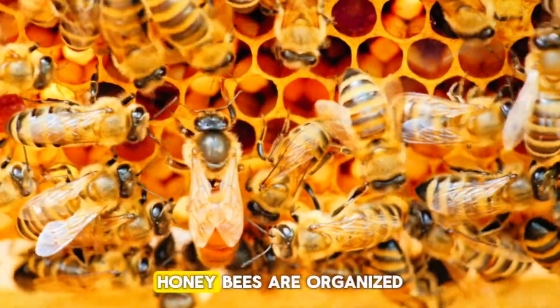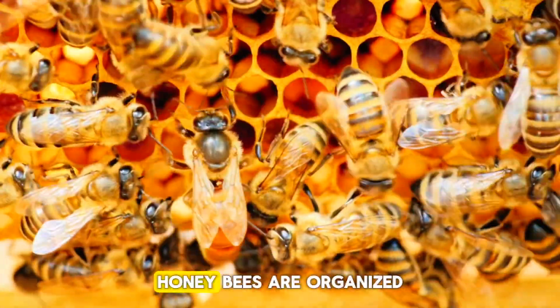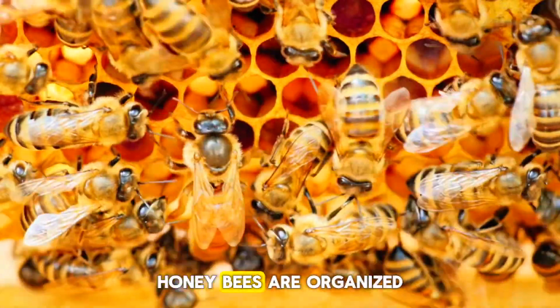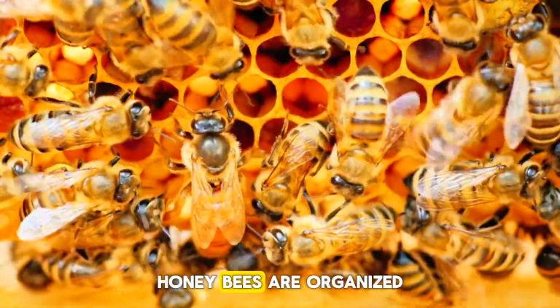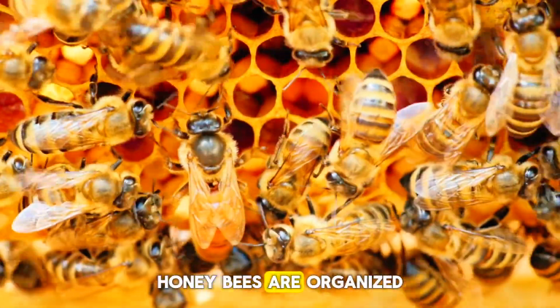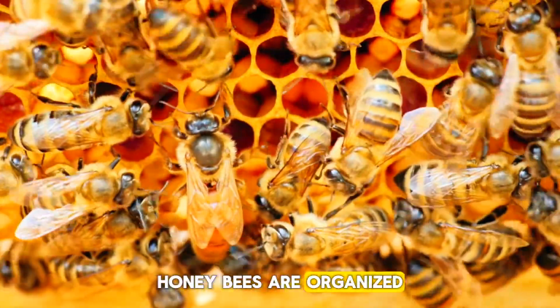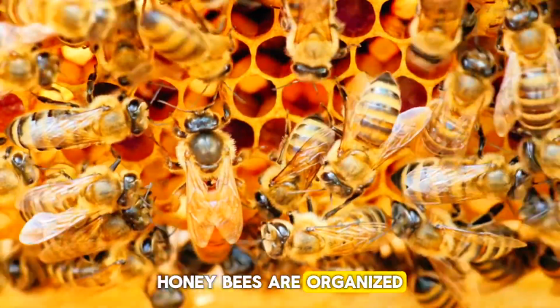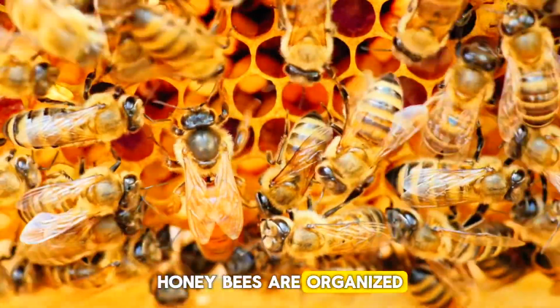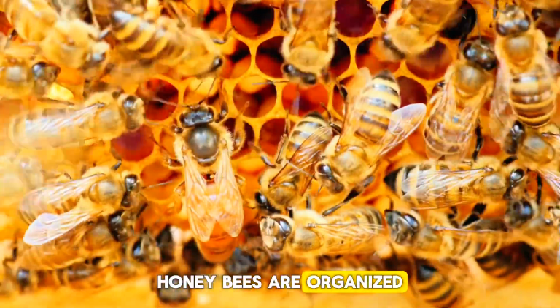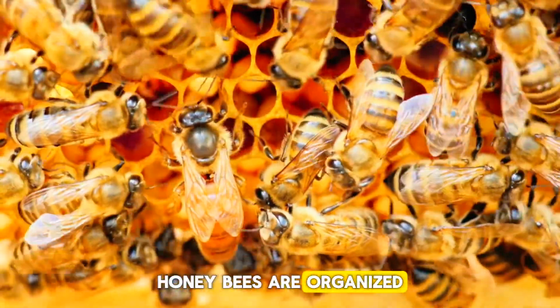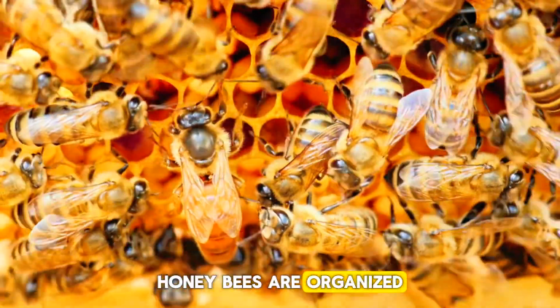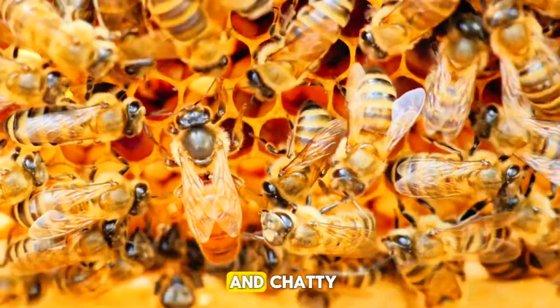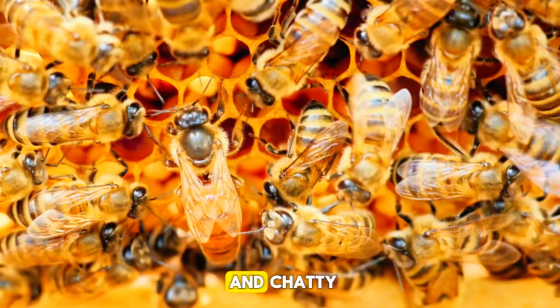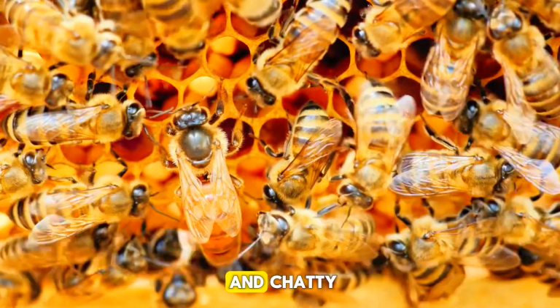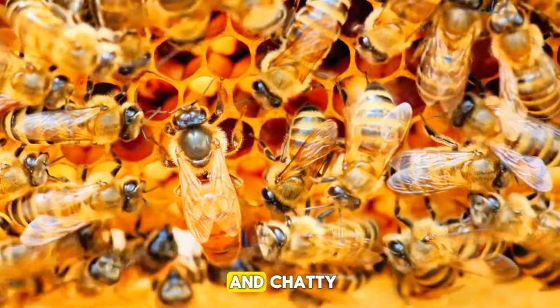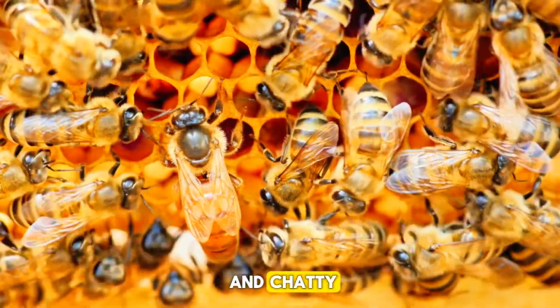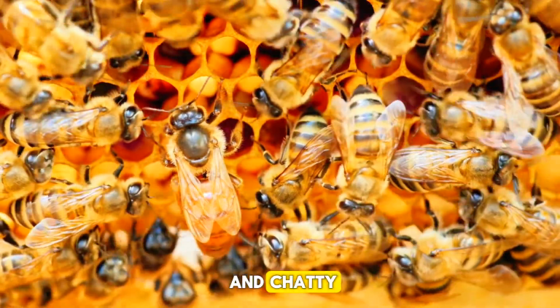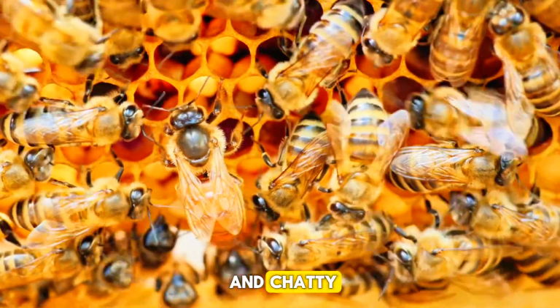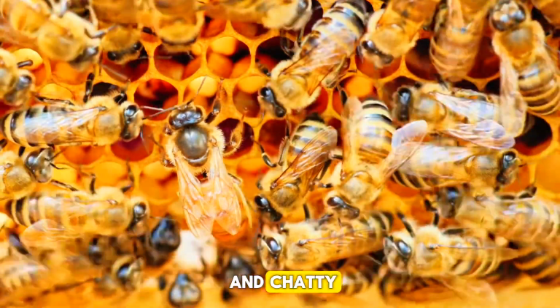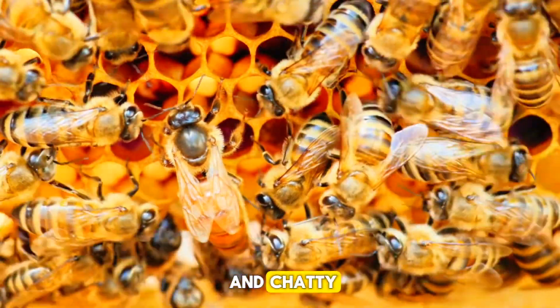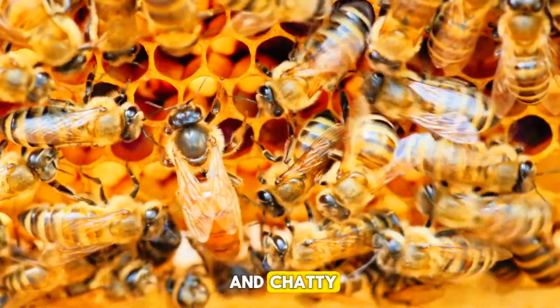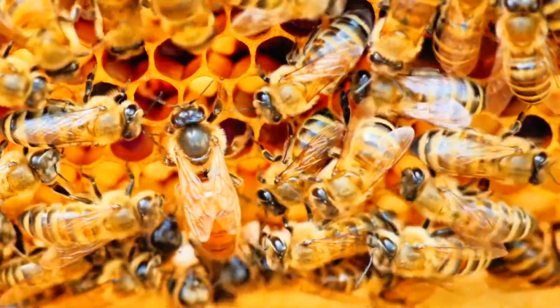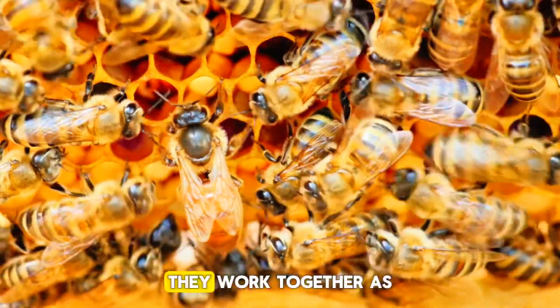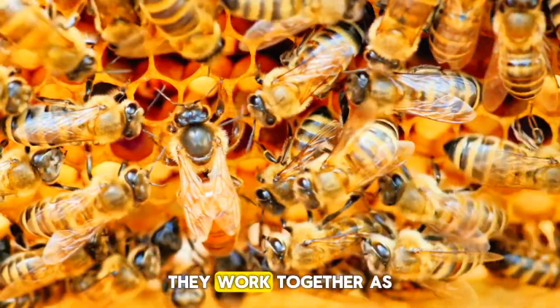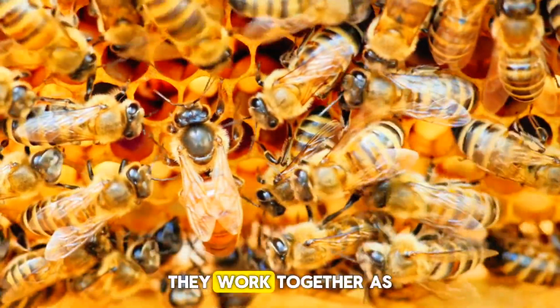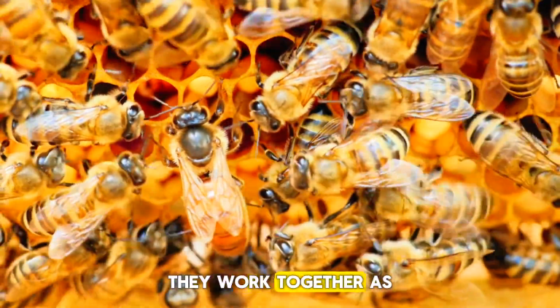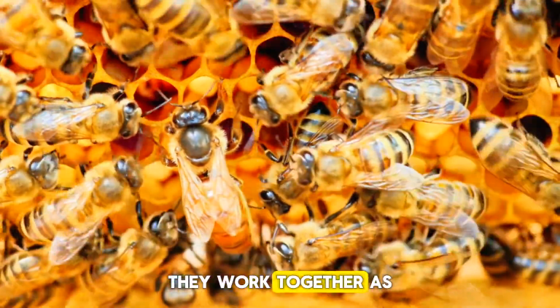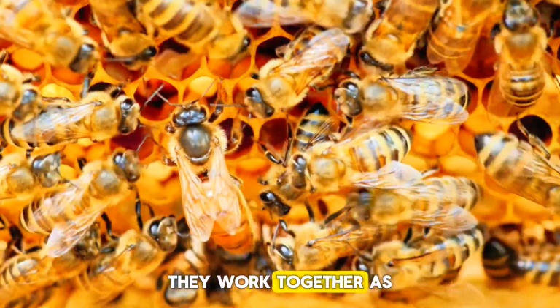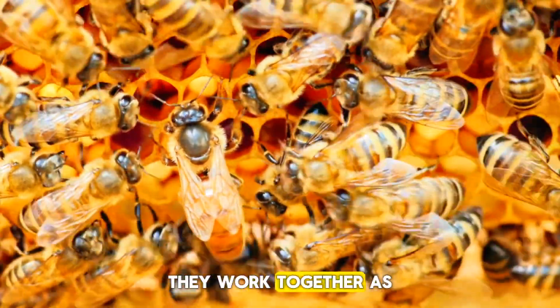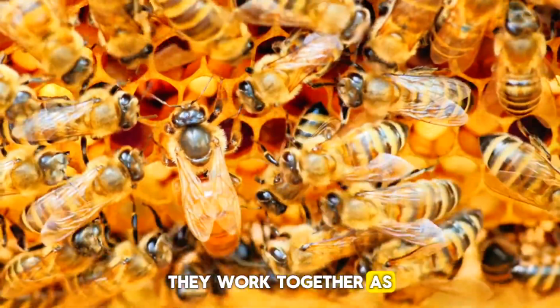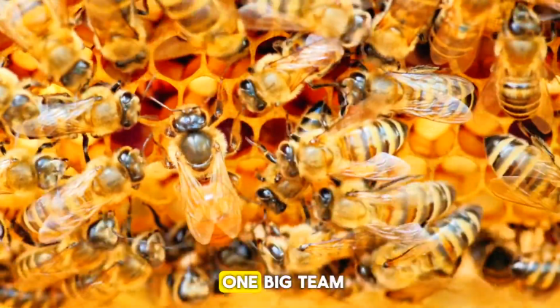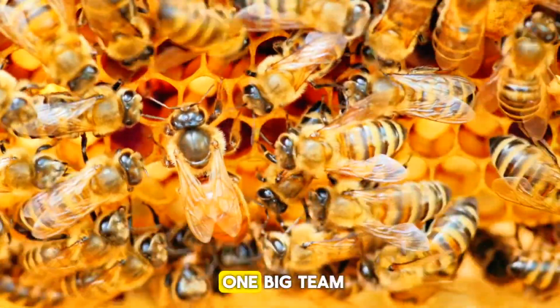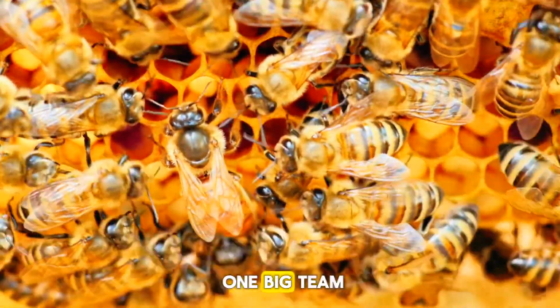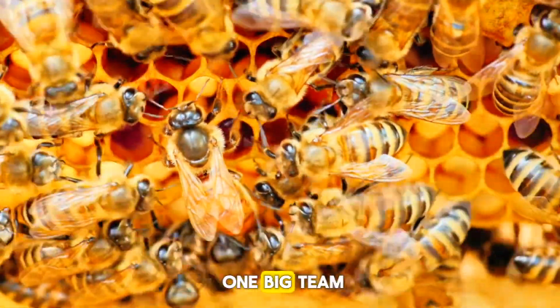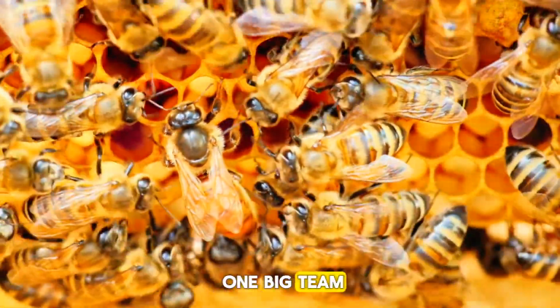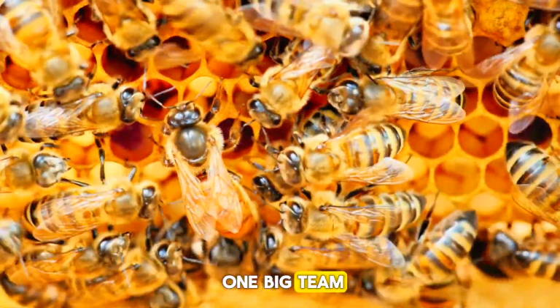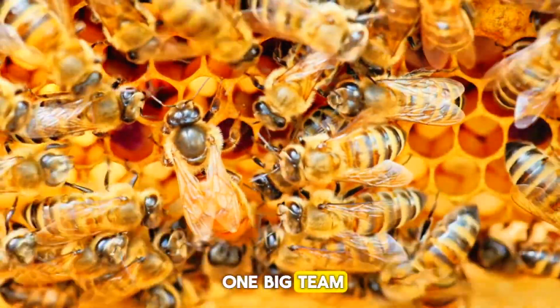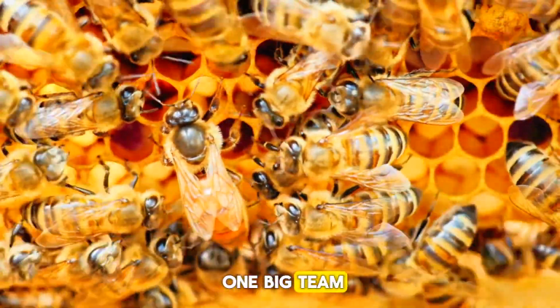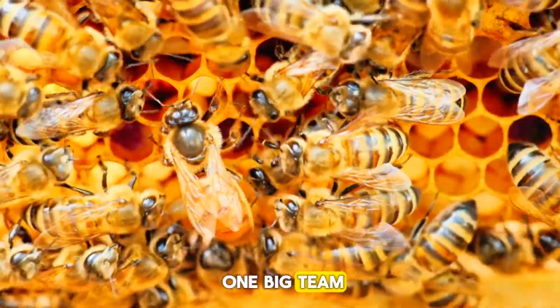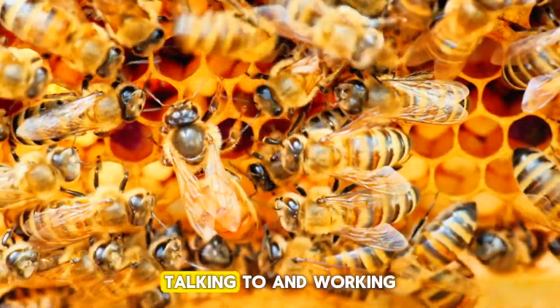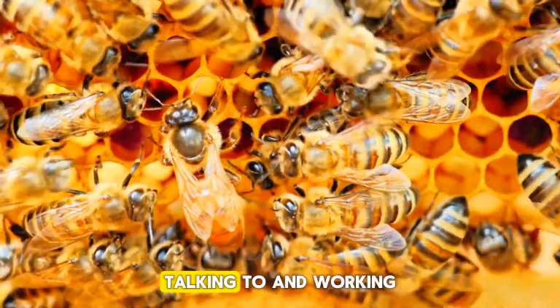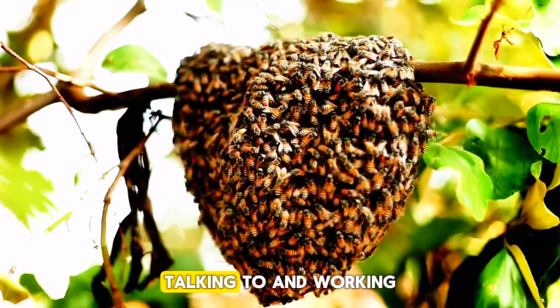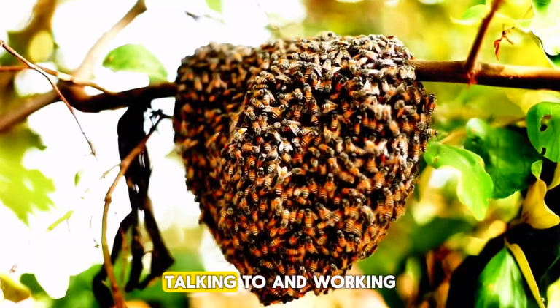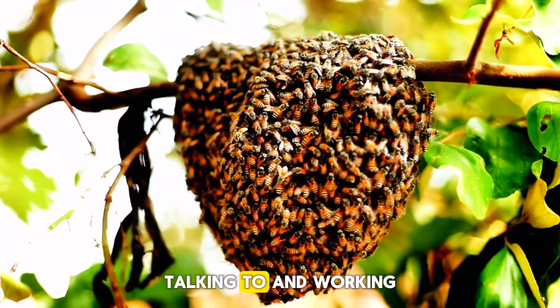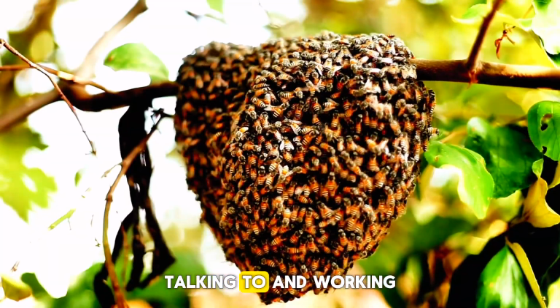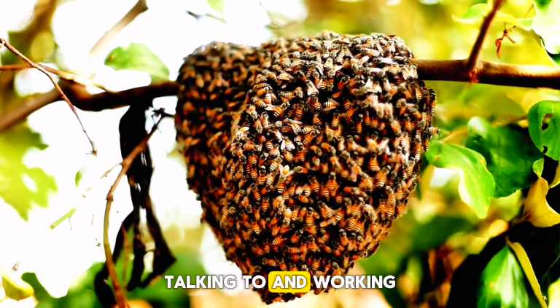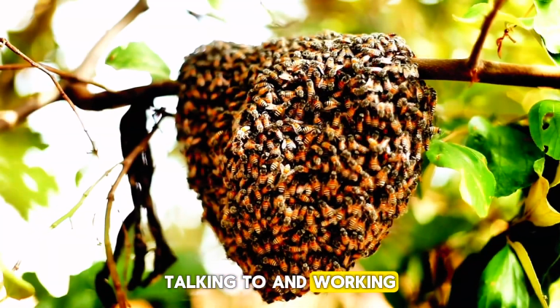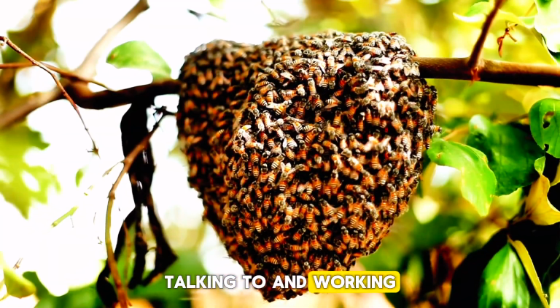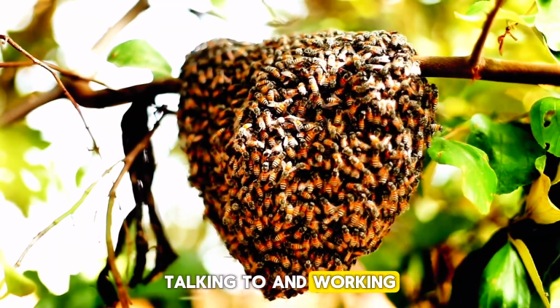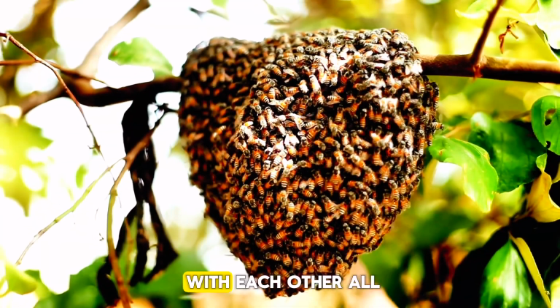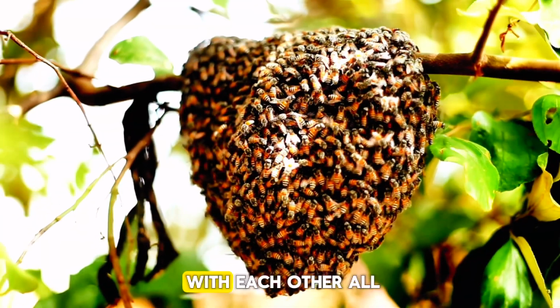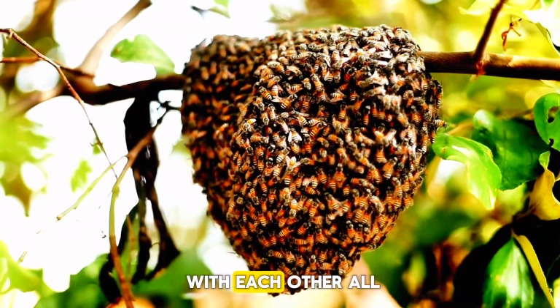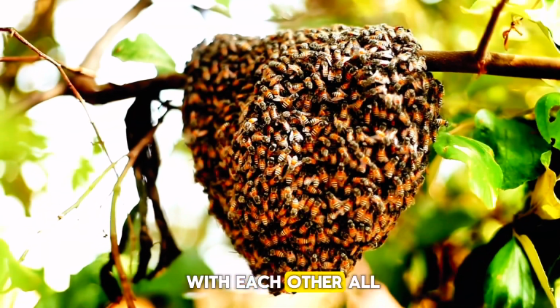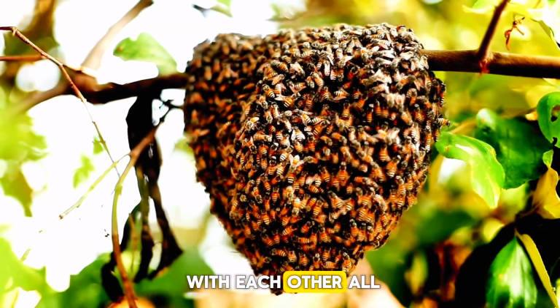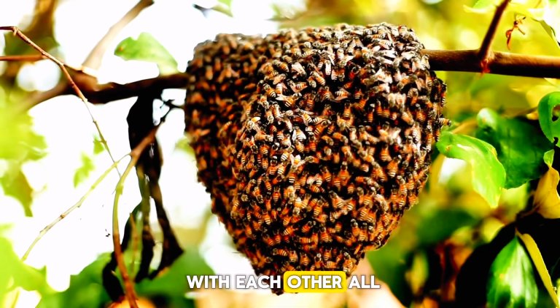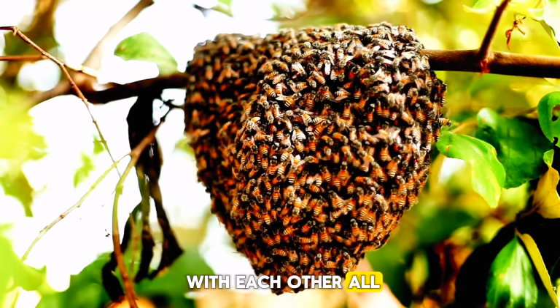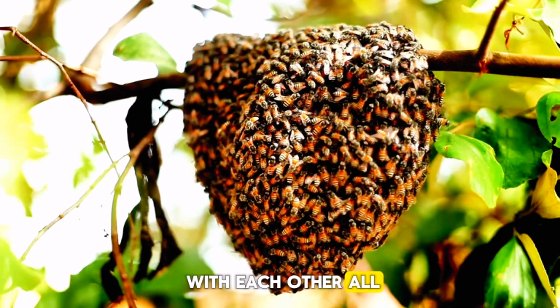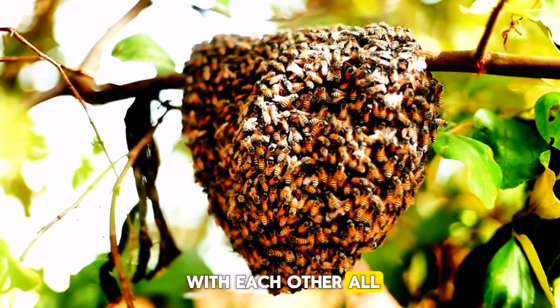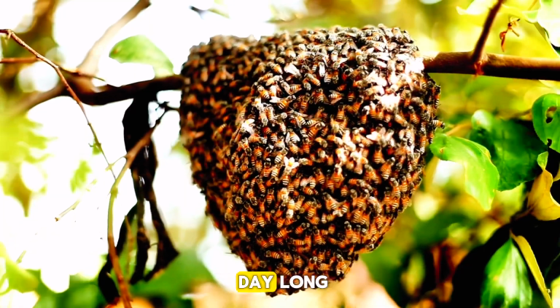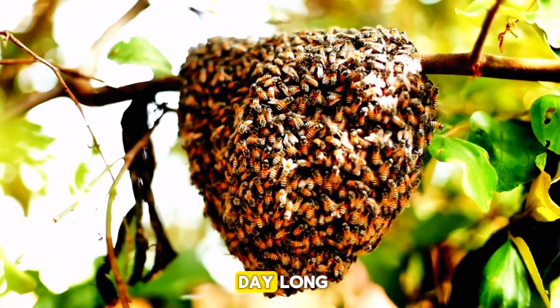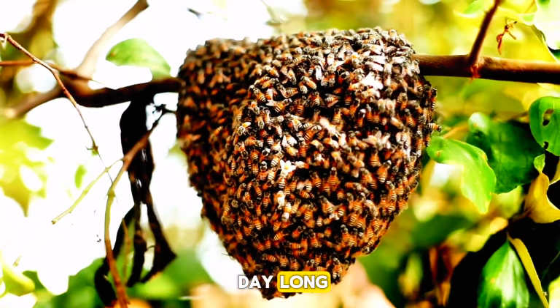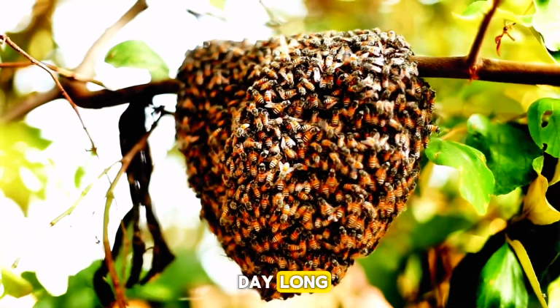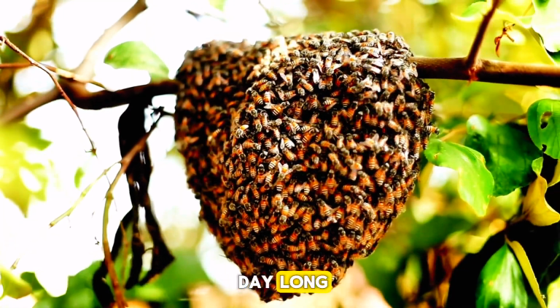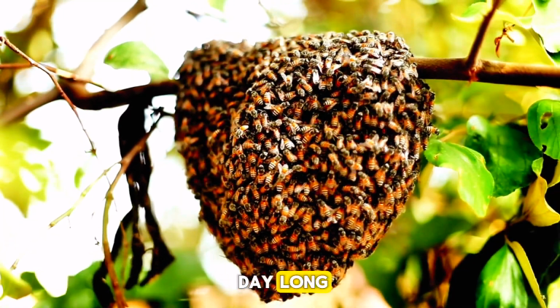Honeybees are organized and chatty. They work together as one big team, talking to and working with each other all day long.